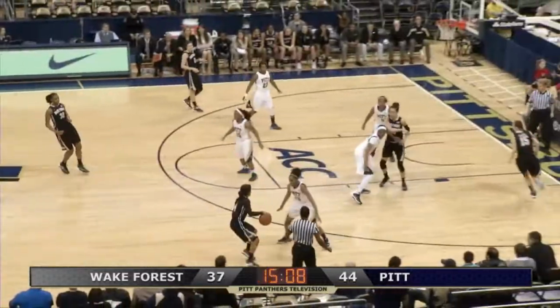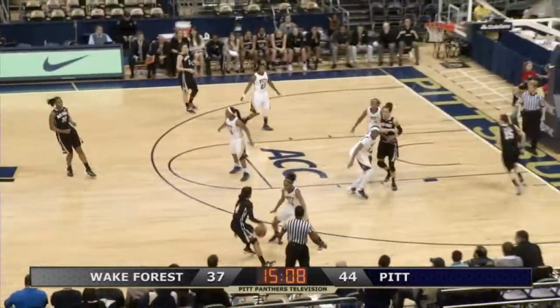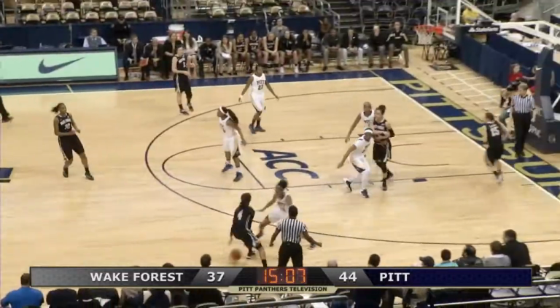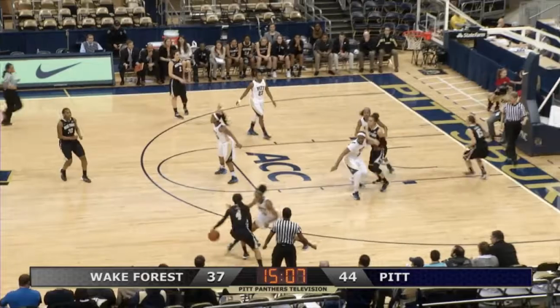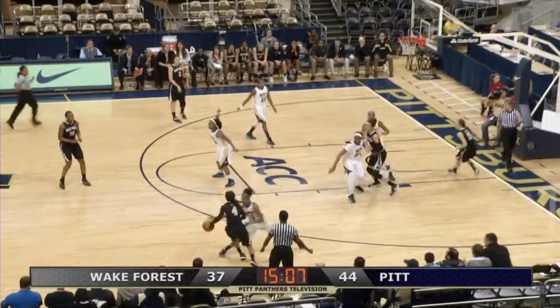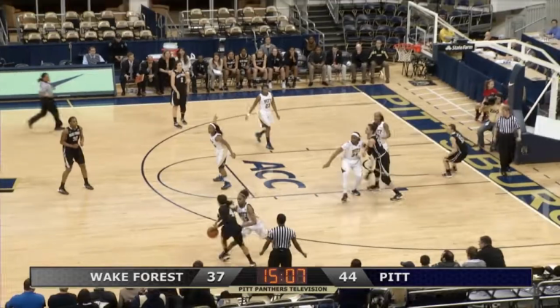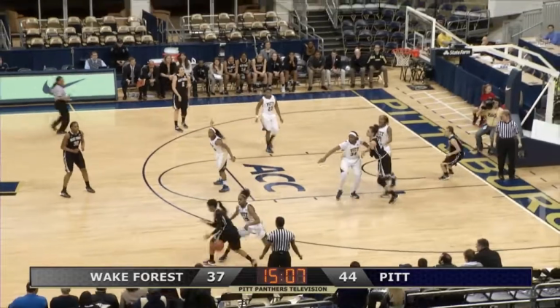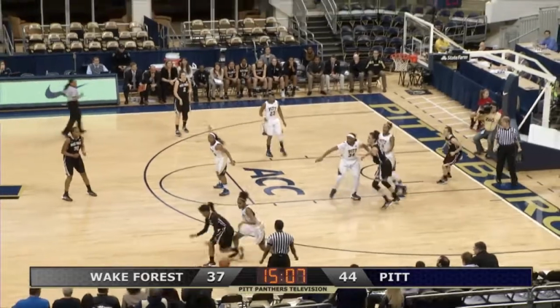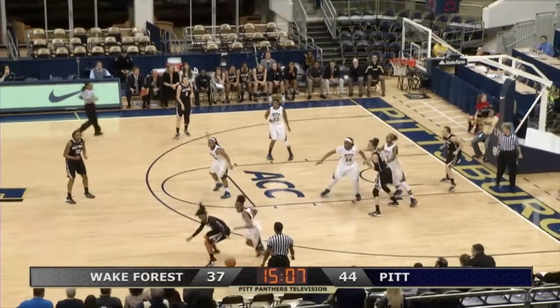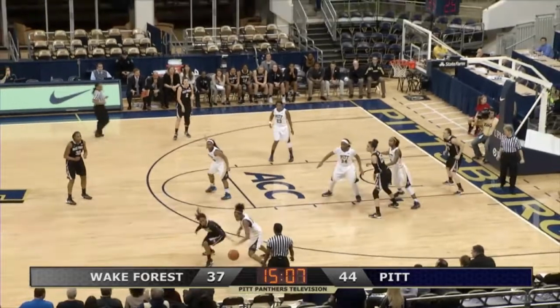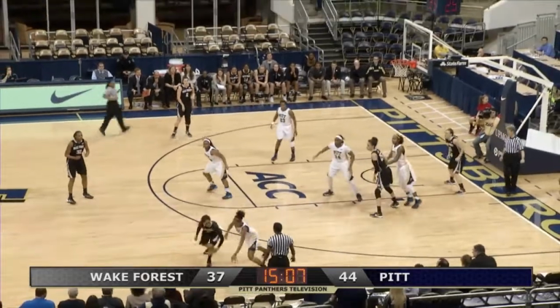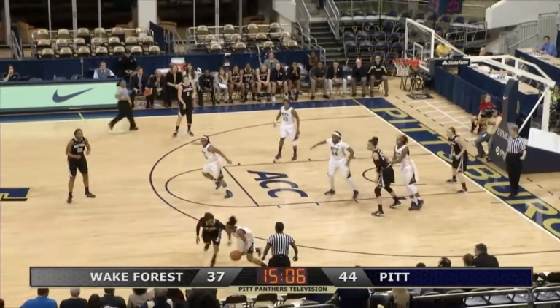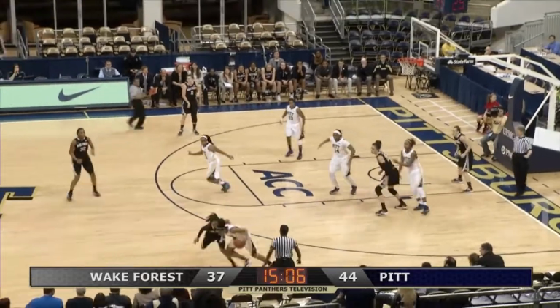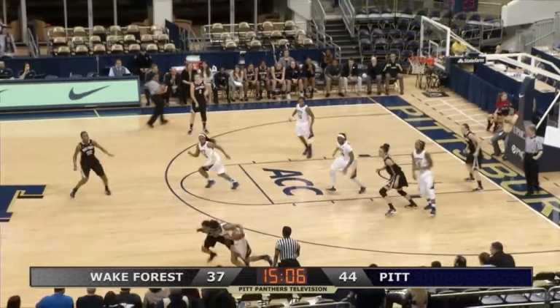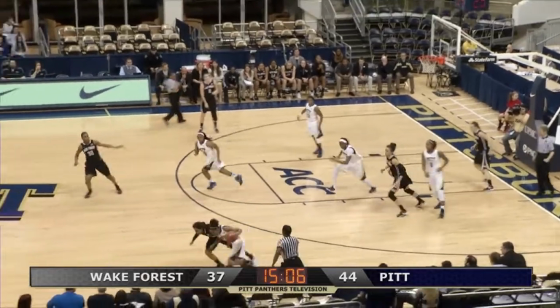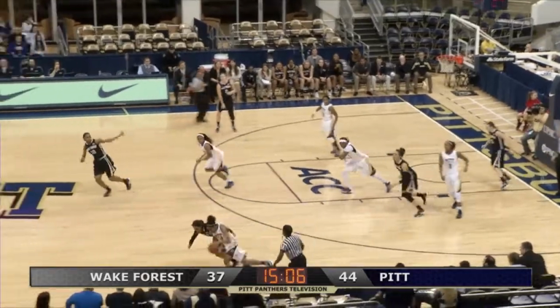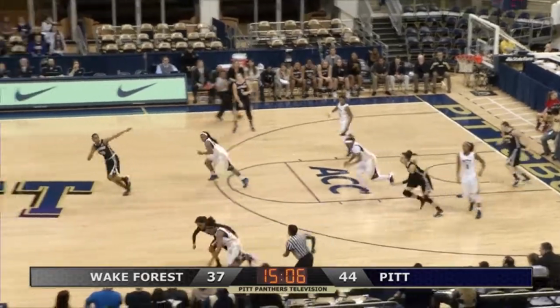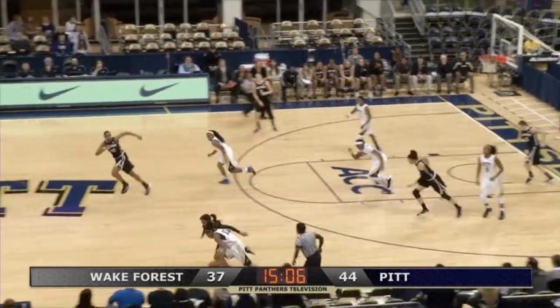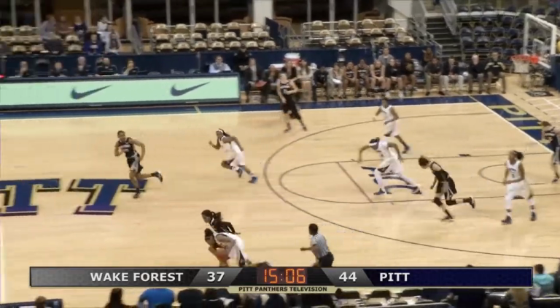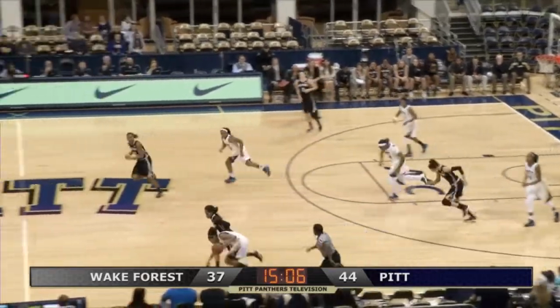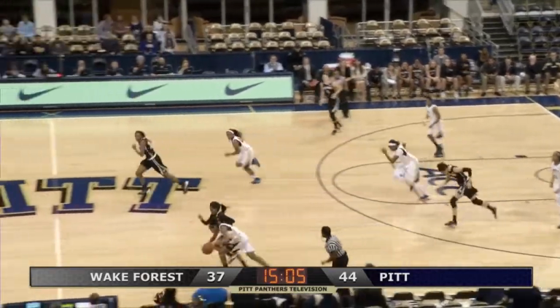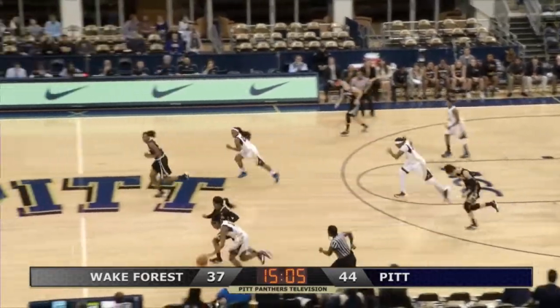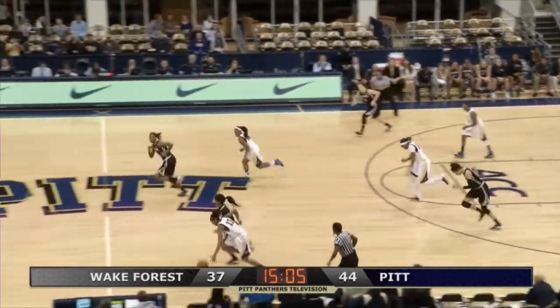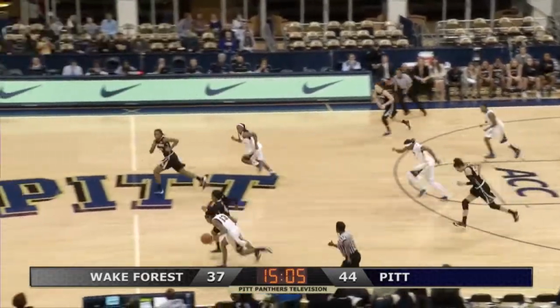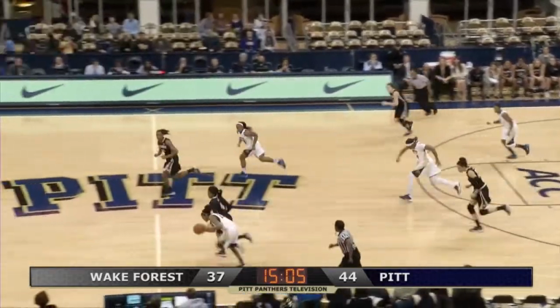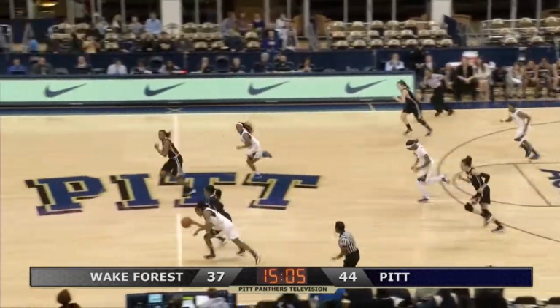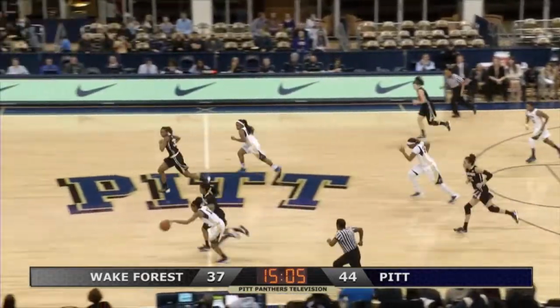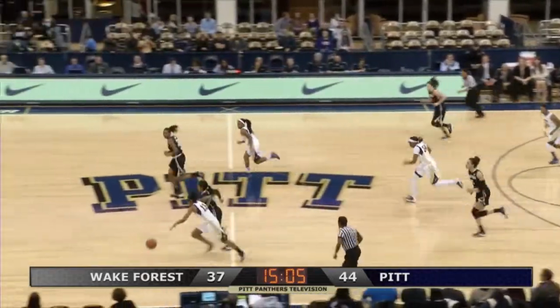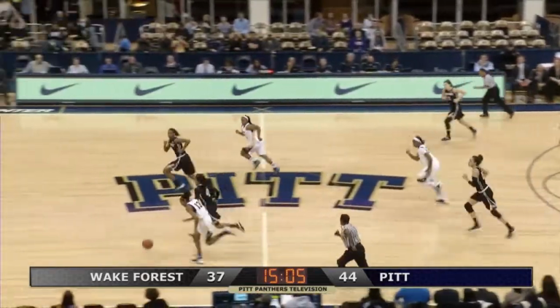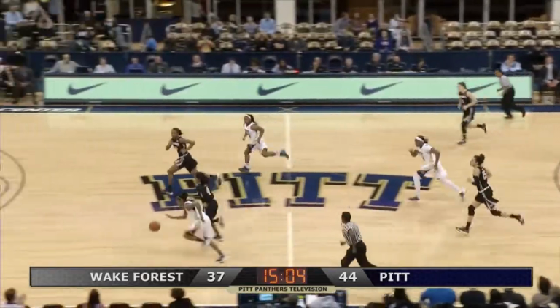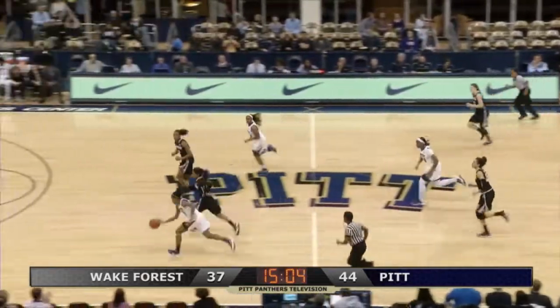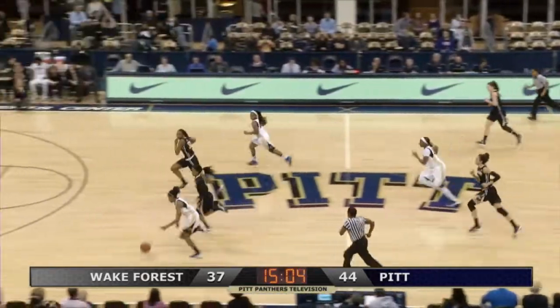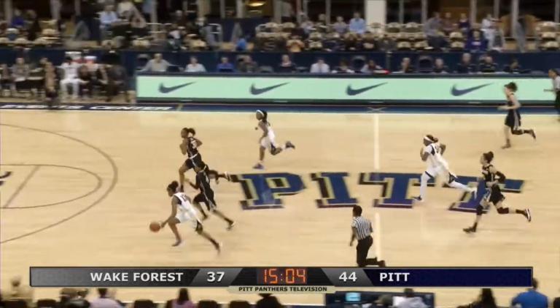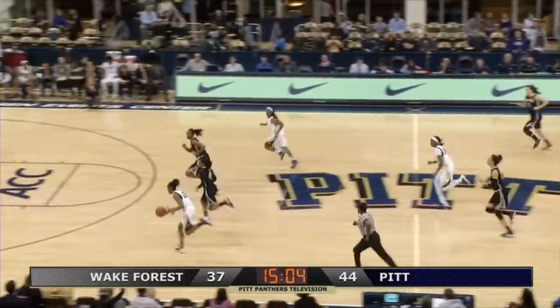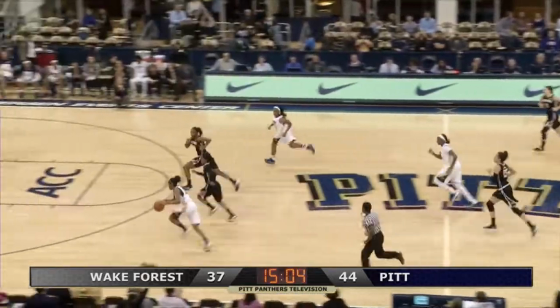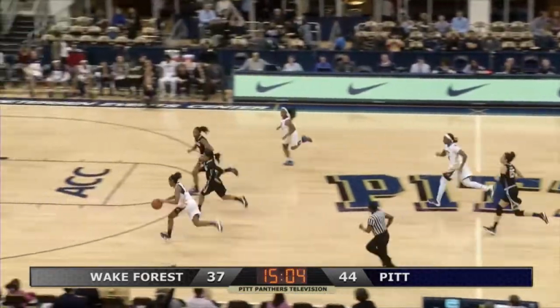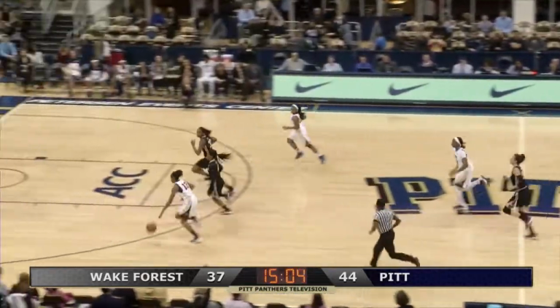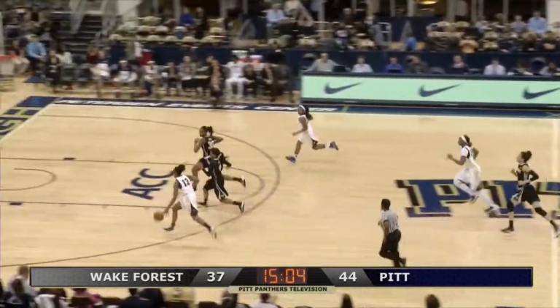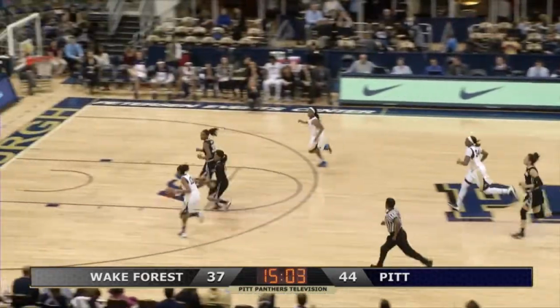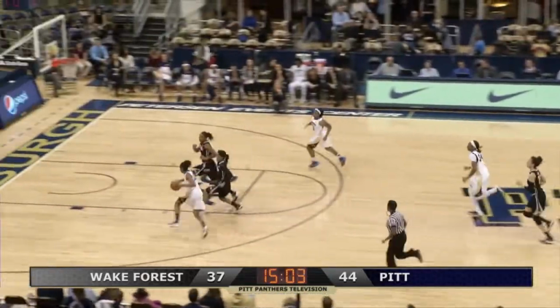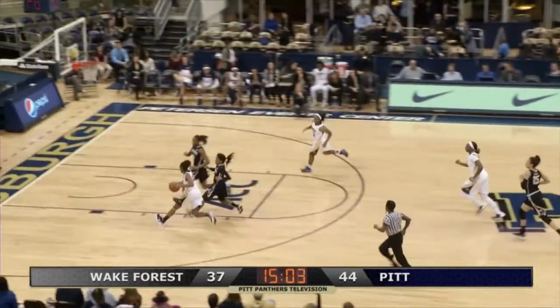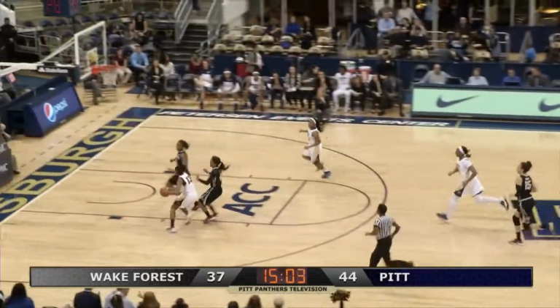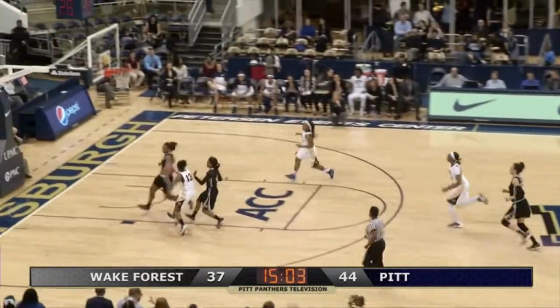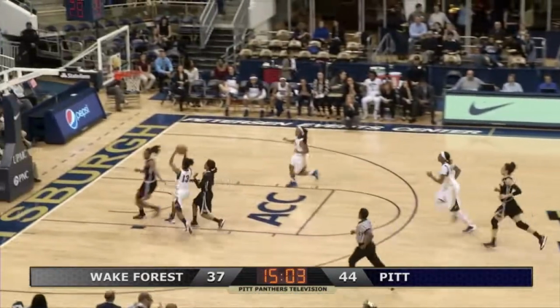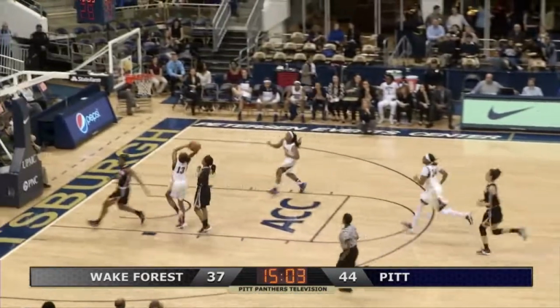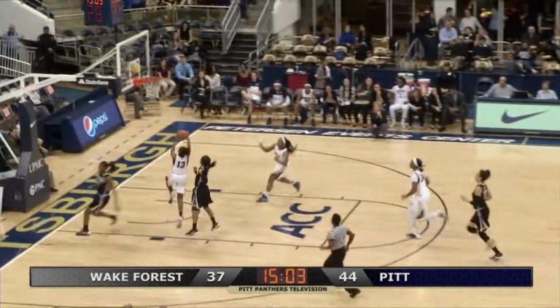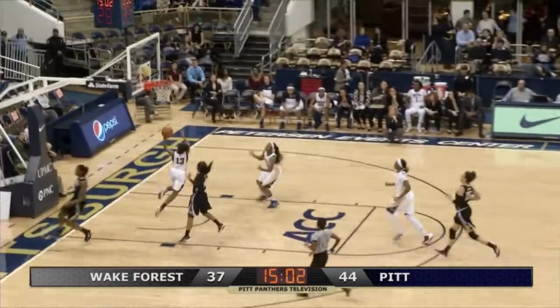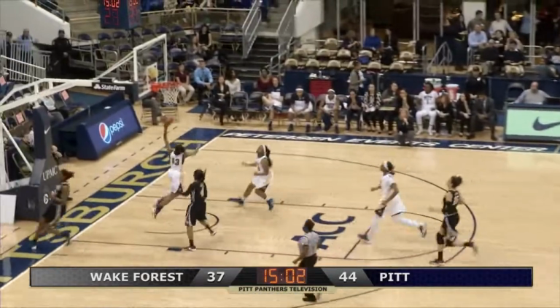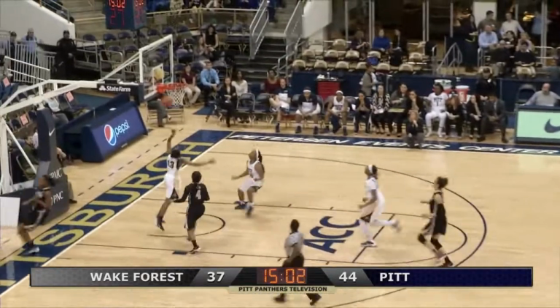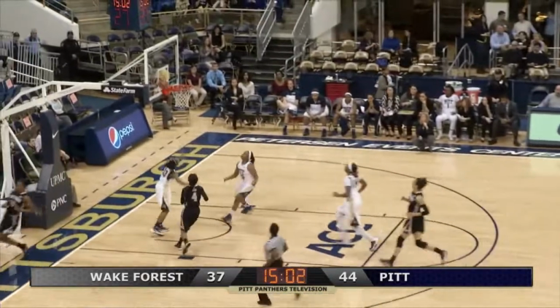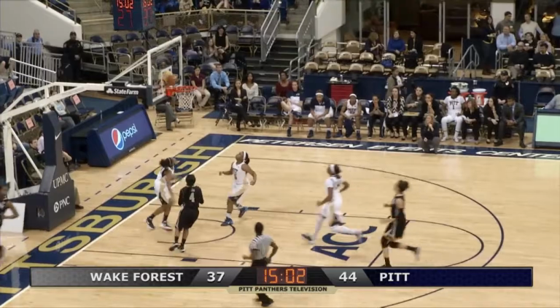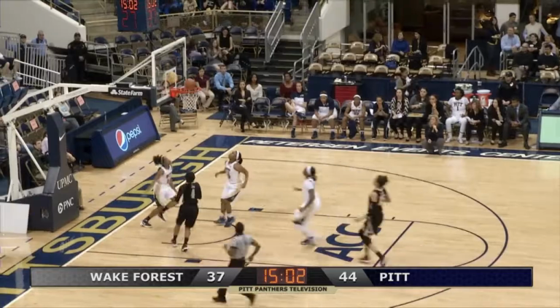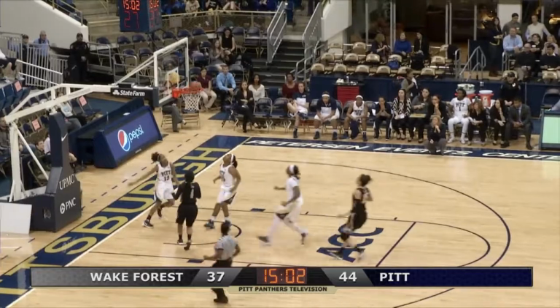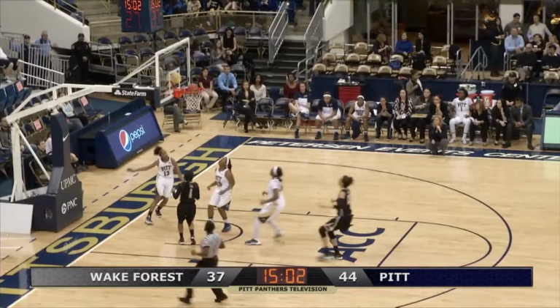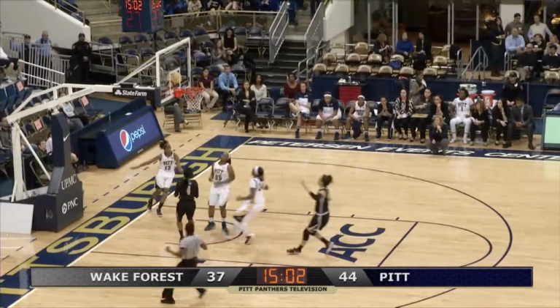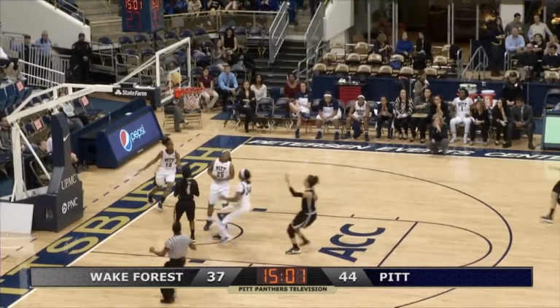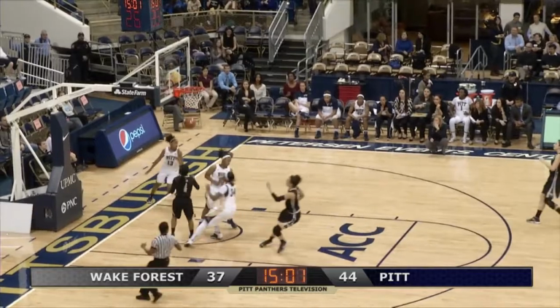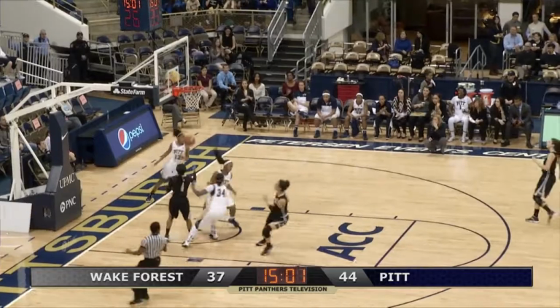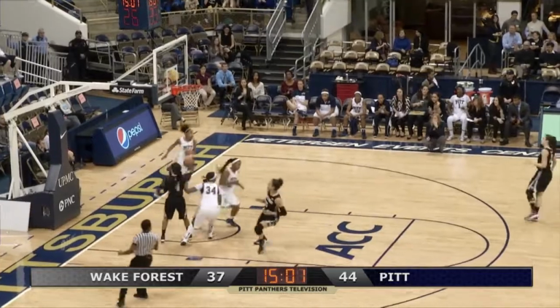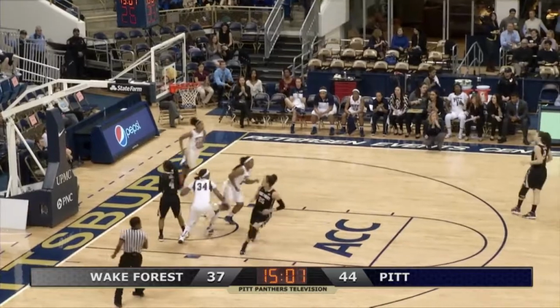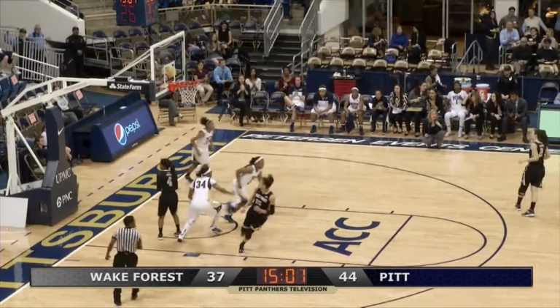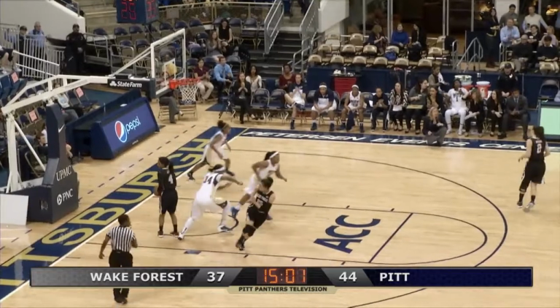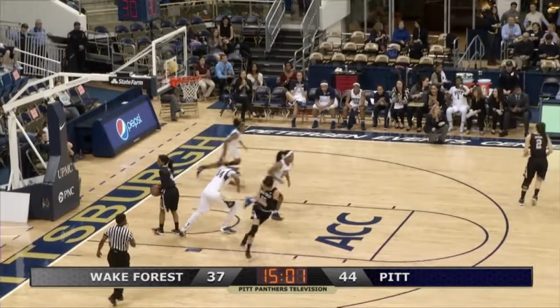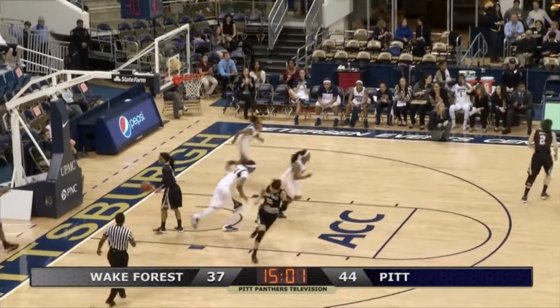The Panthers are one for six this half, and there's a steal by Markel Davis on the far sideline. She streaks to the hoop, laid it up and in.